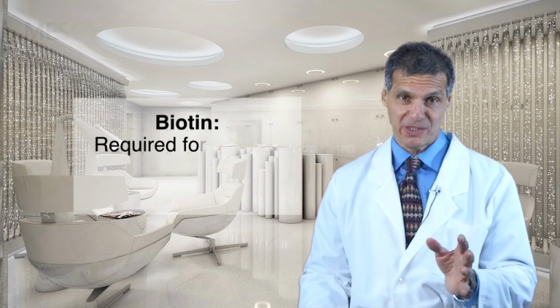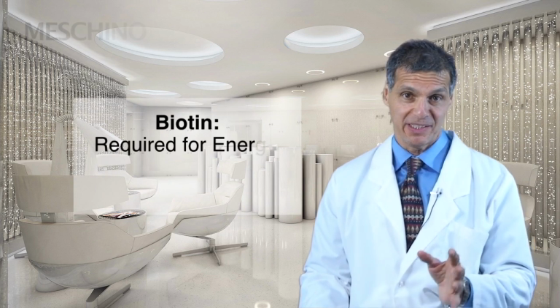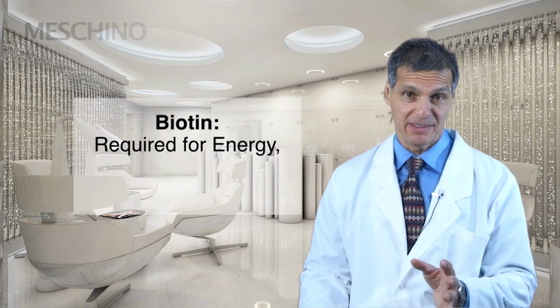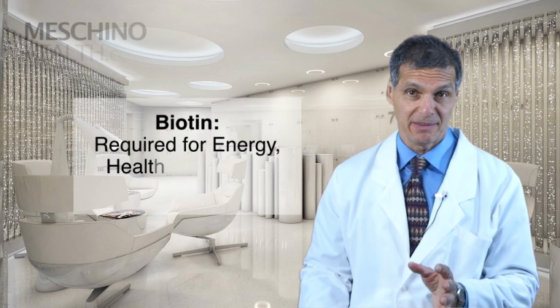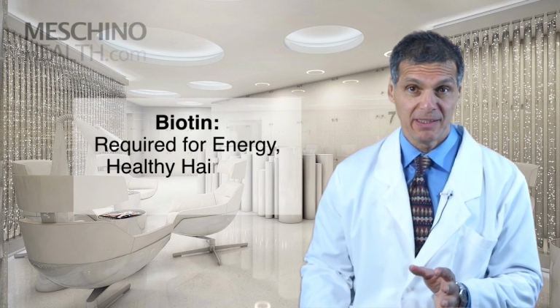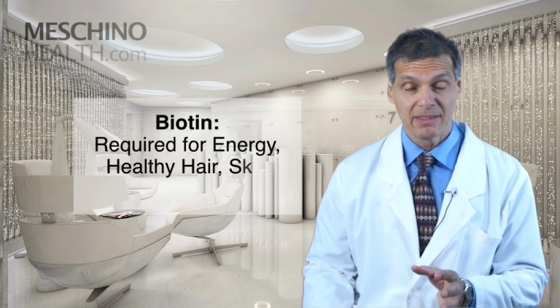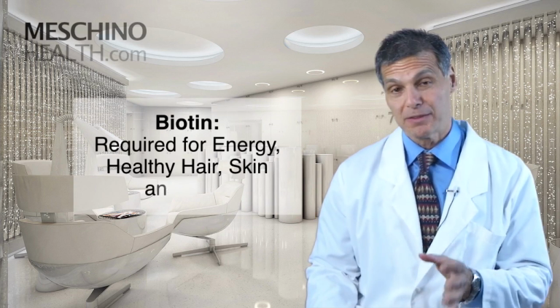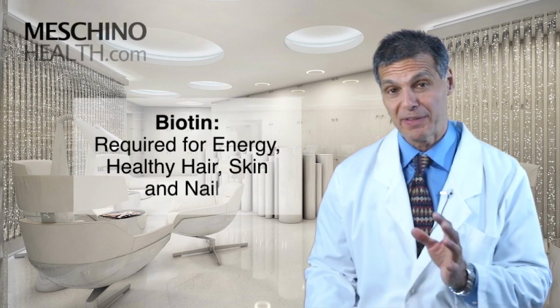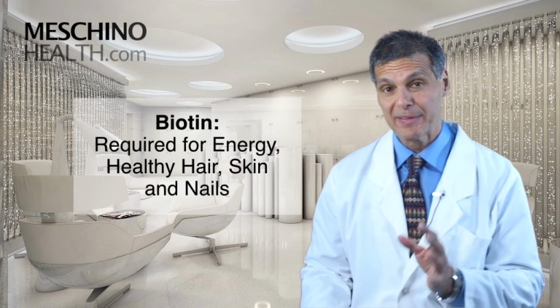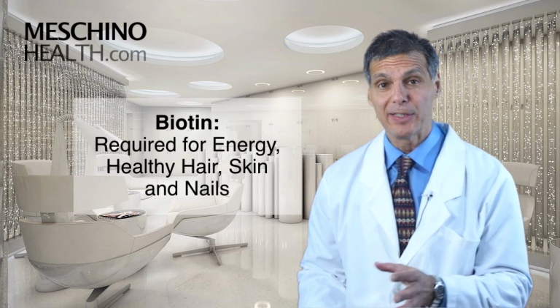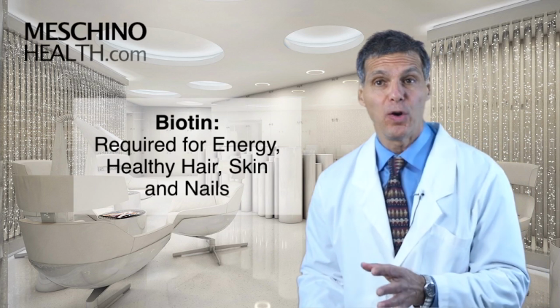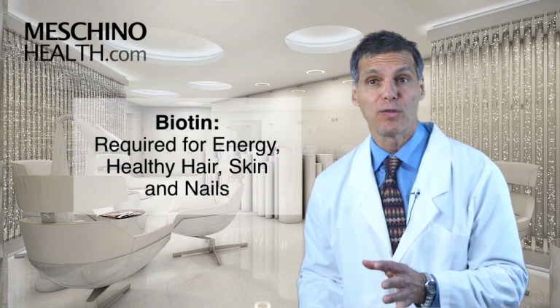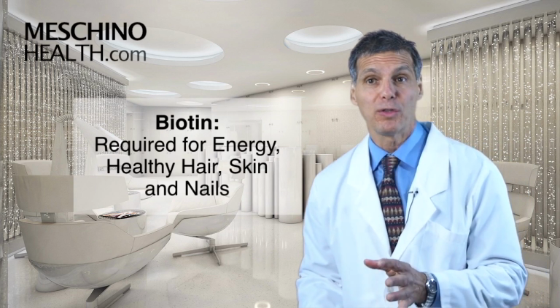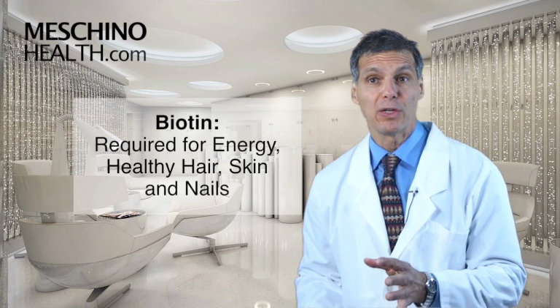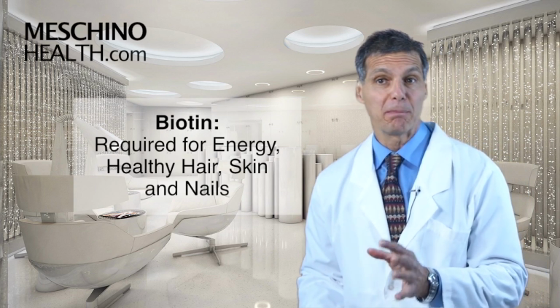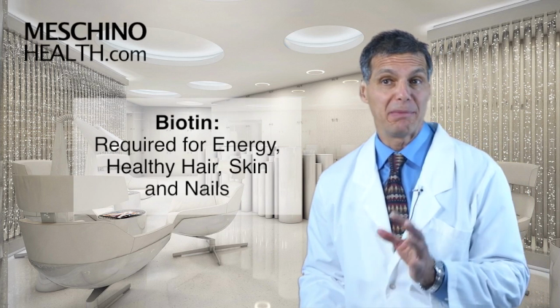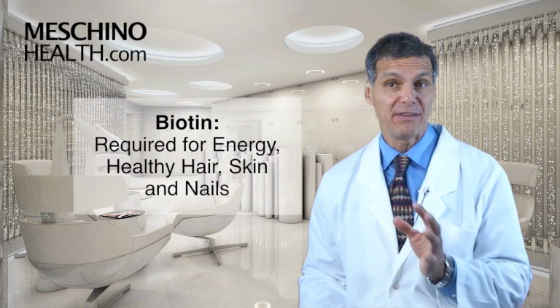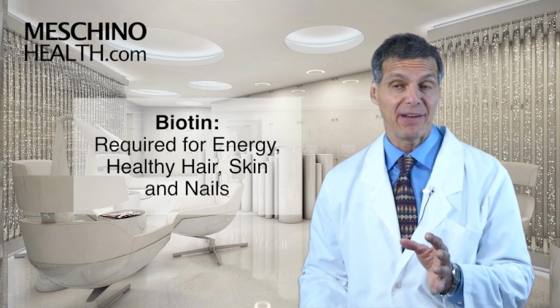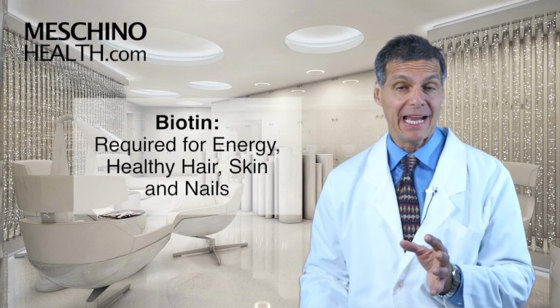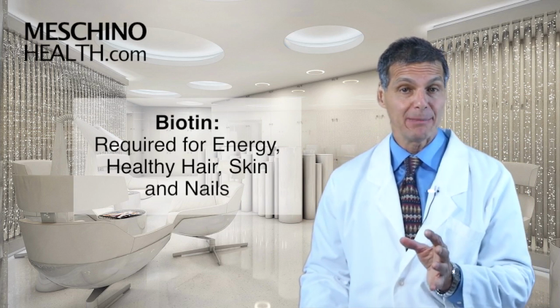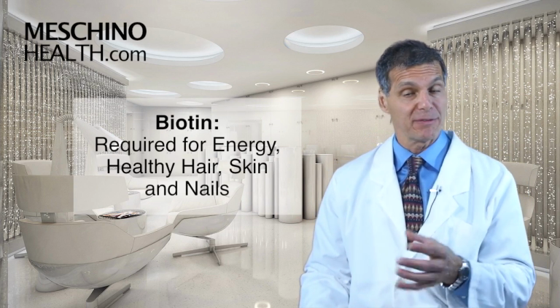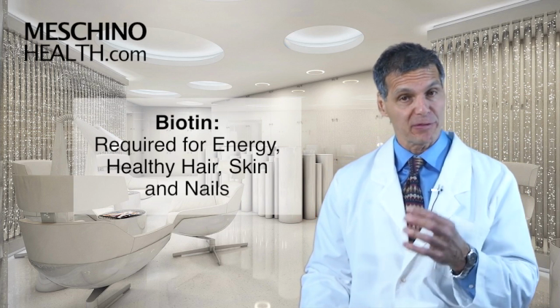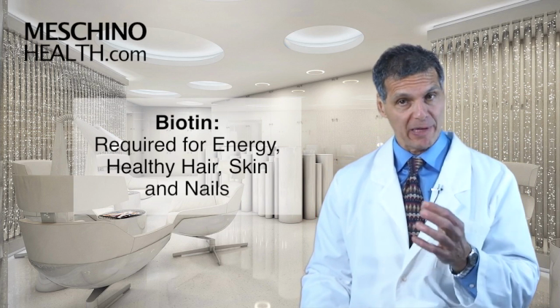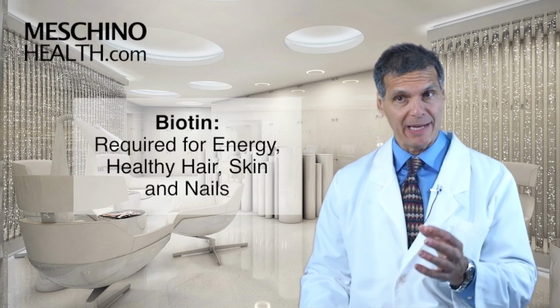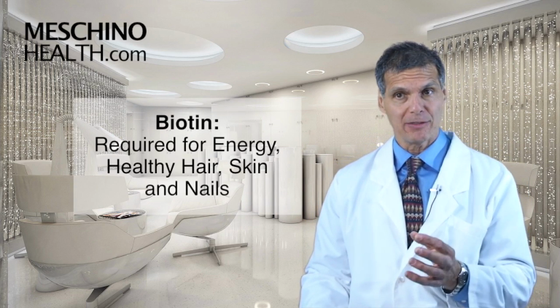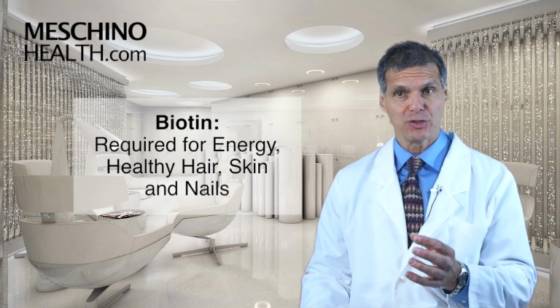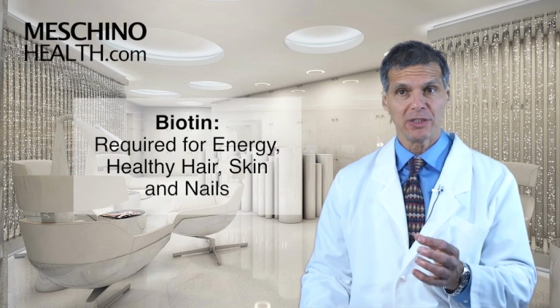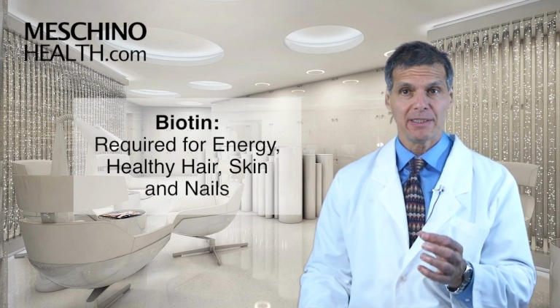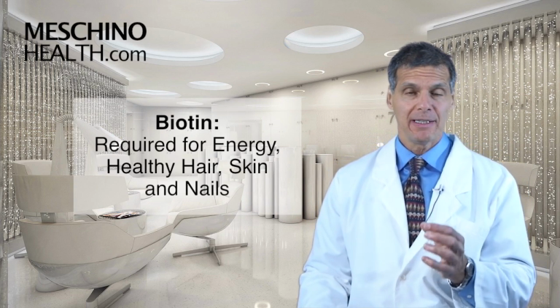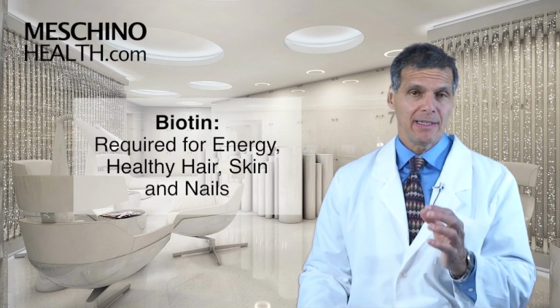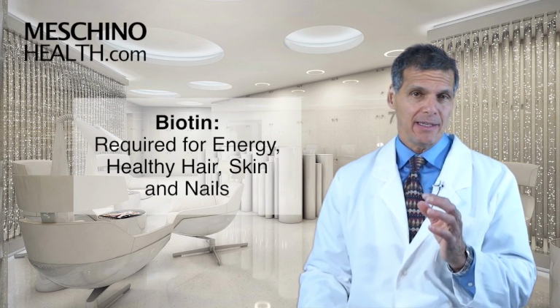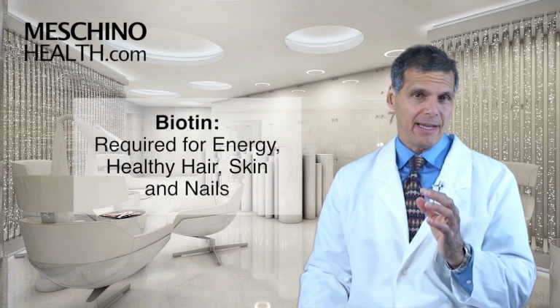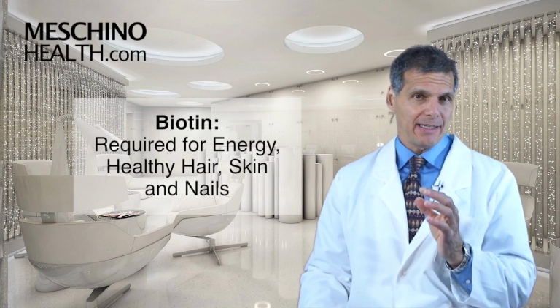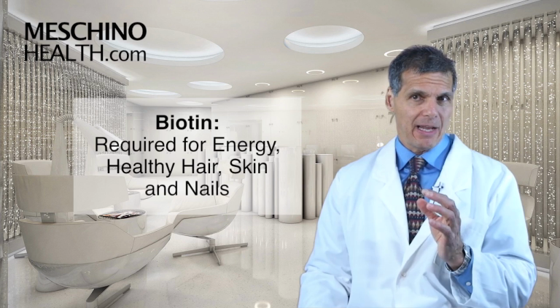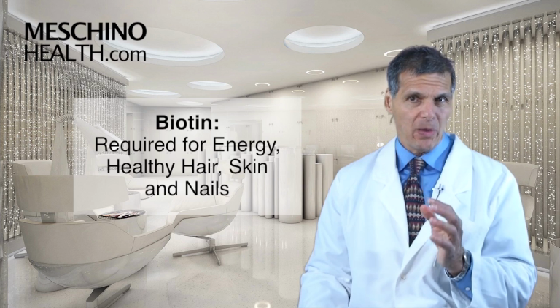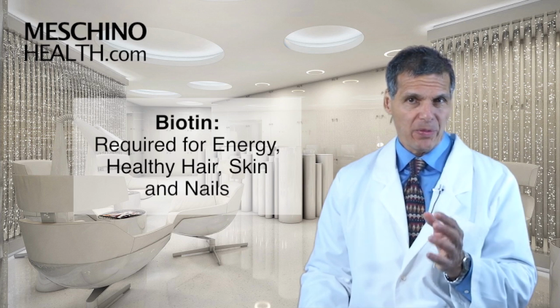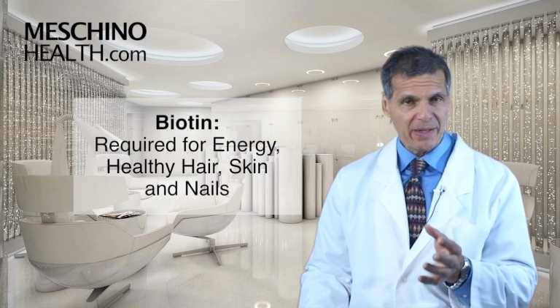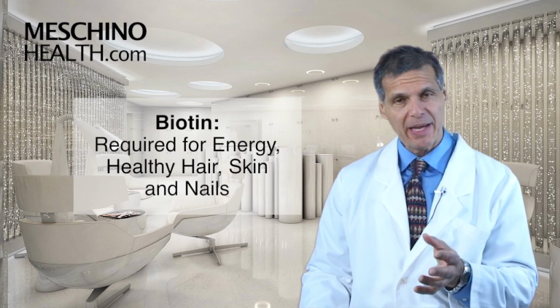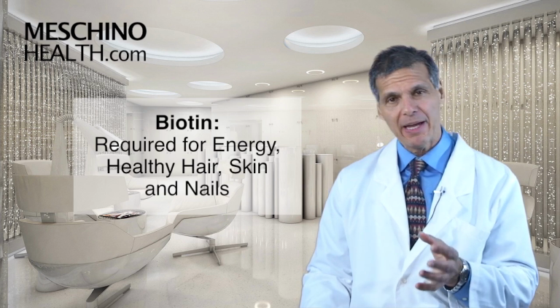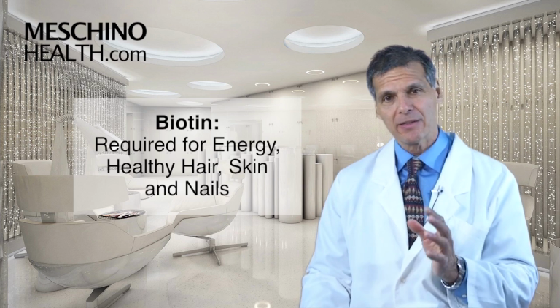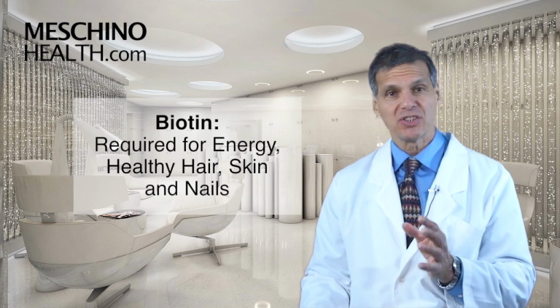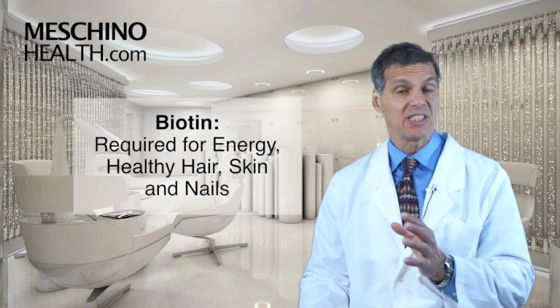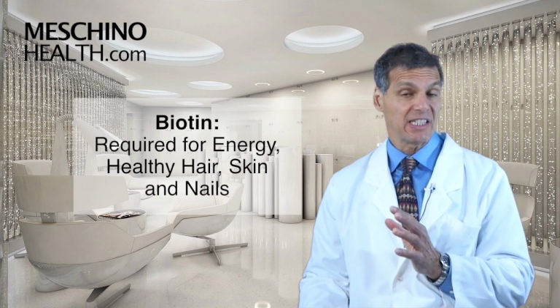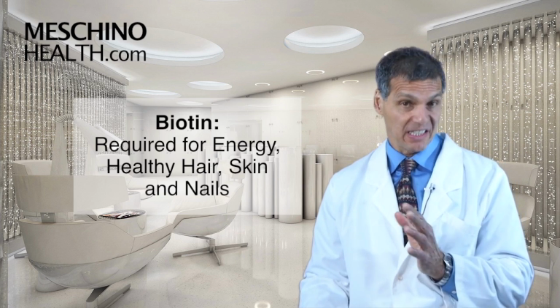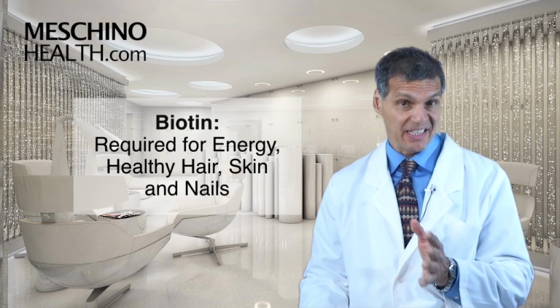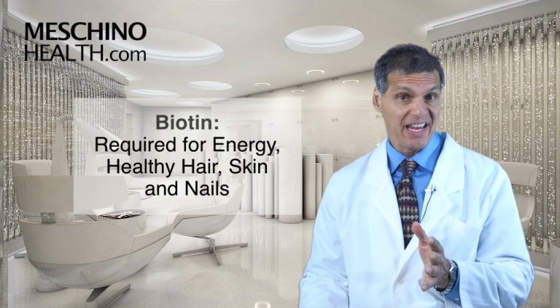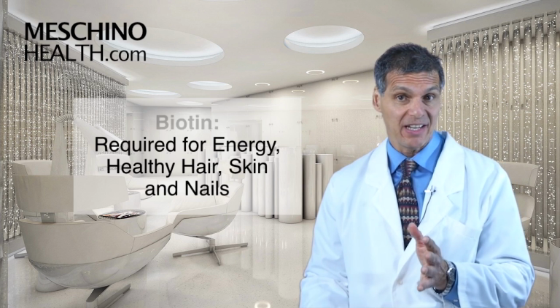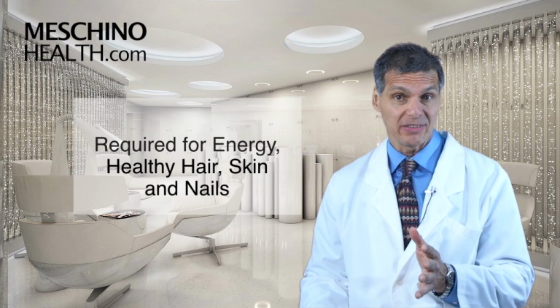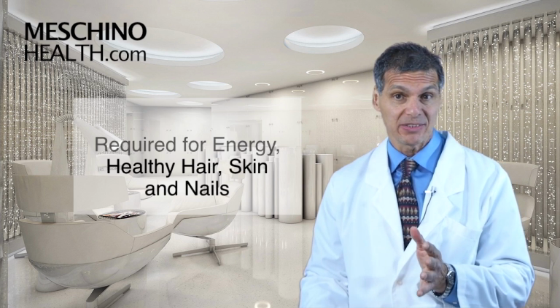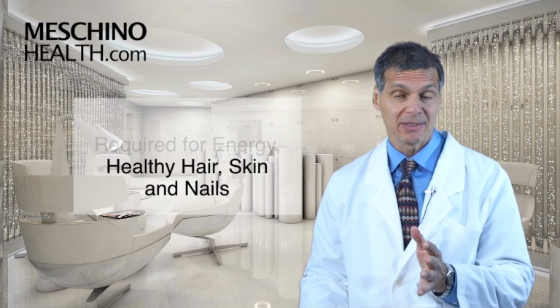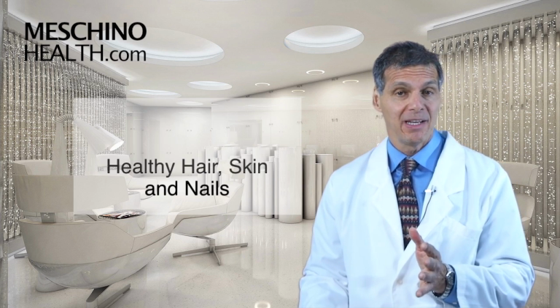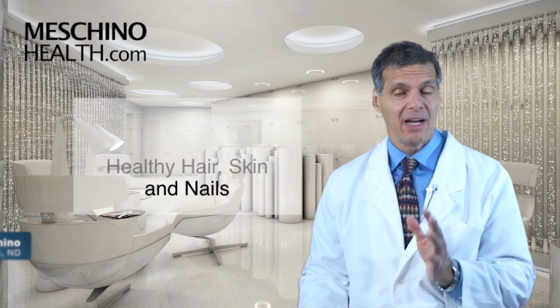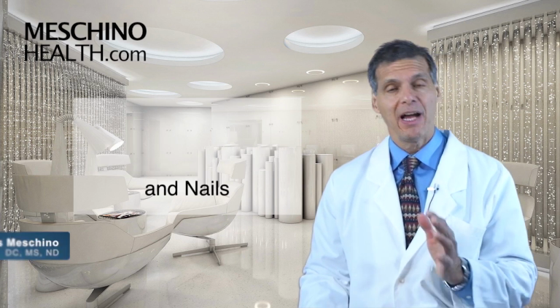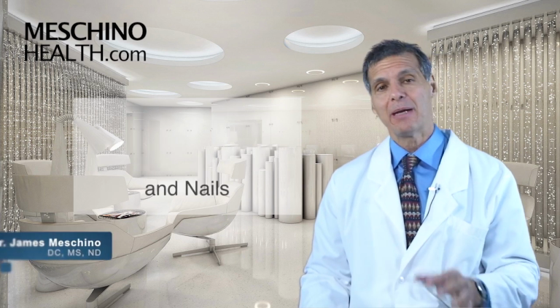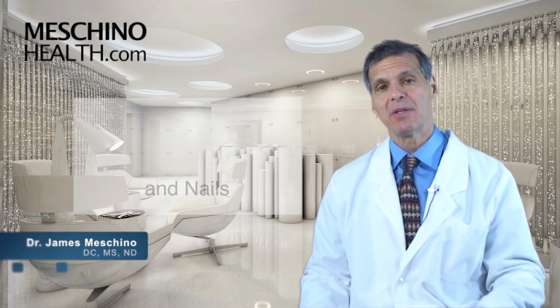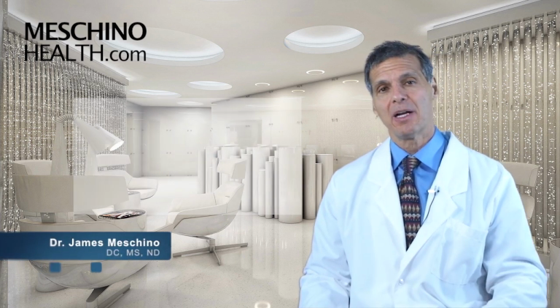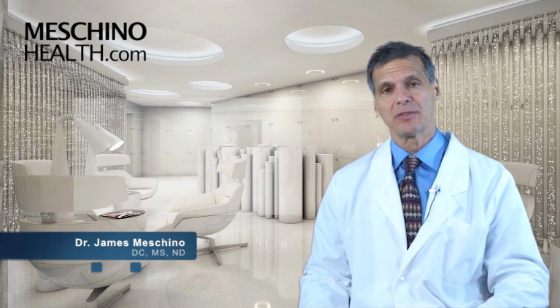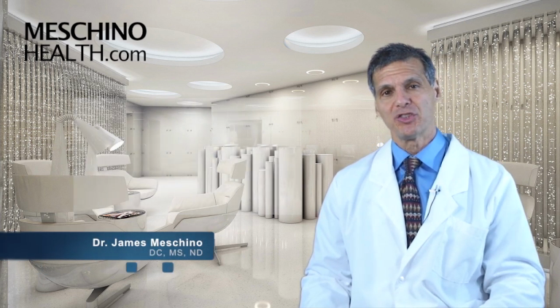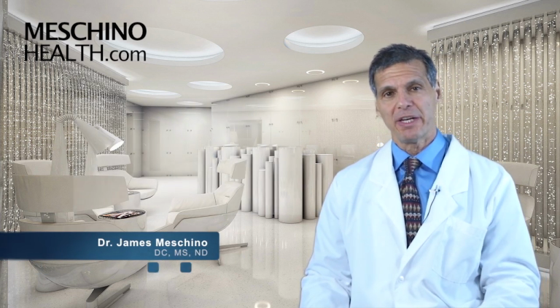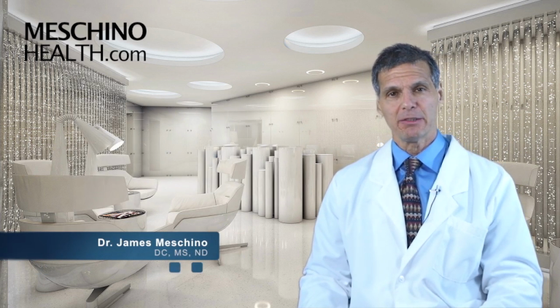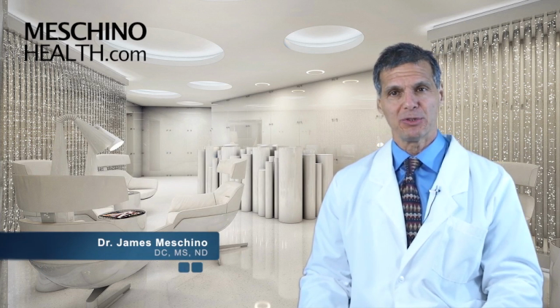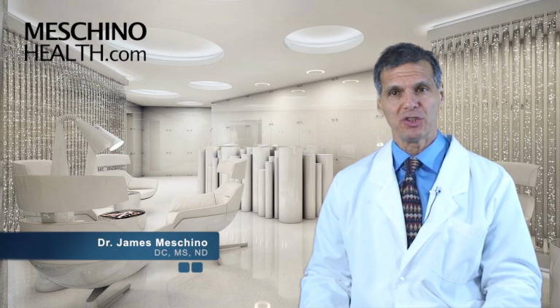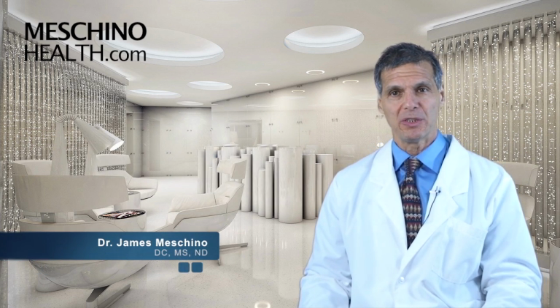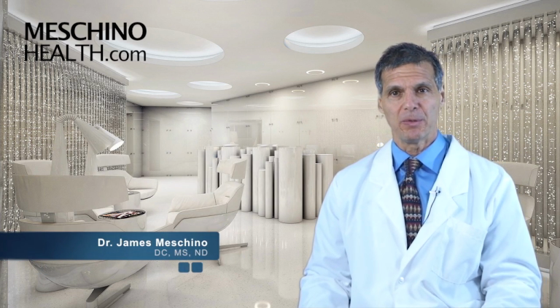Biotin is a very overlooked B vitamin for energy and healthy hair, skin and nails. Hi, I'm Dr. James Machino.